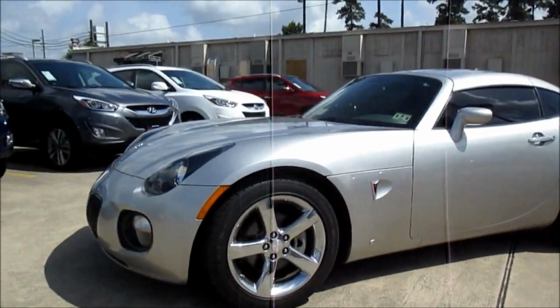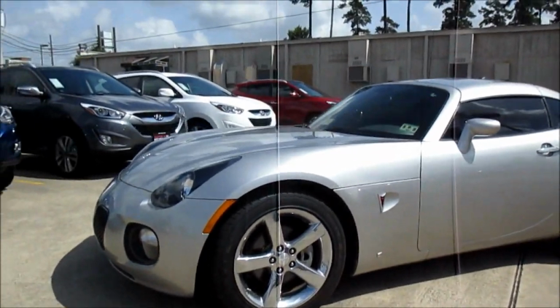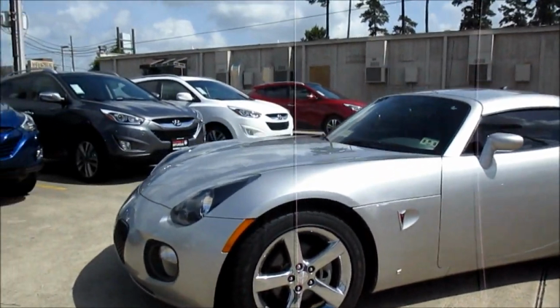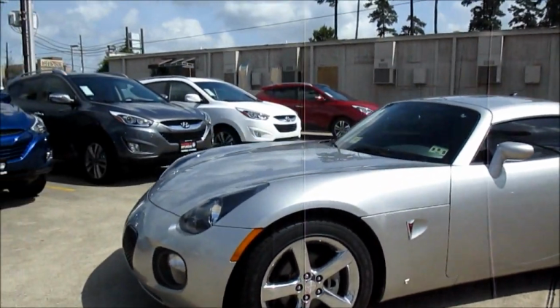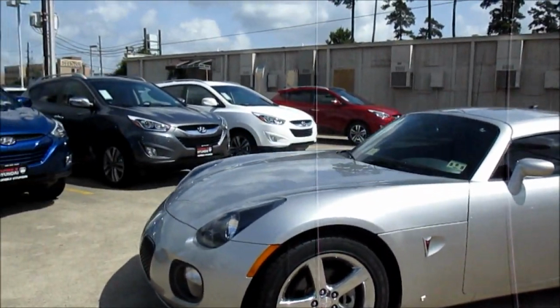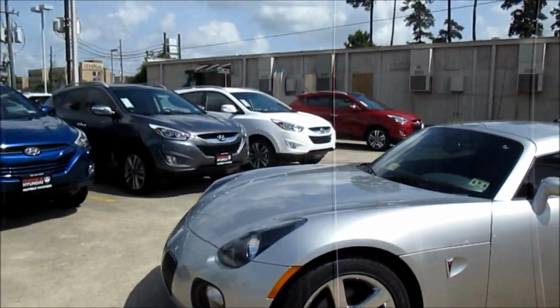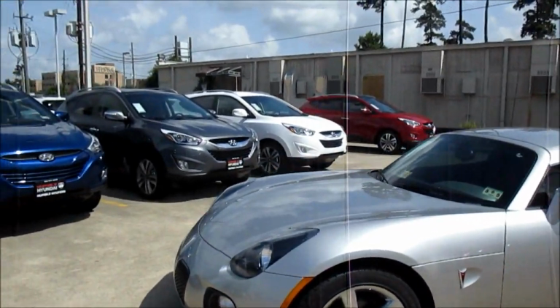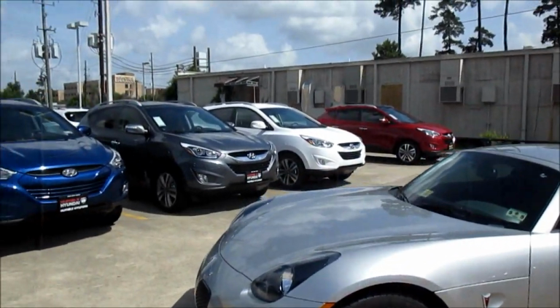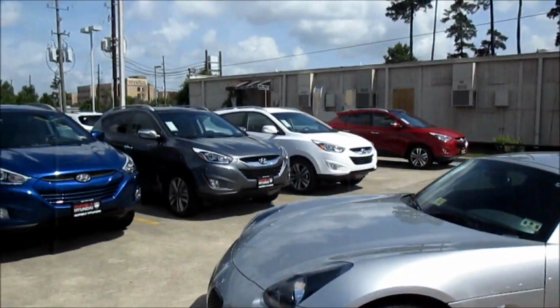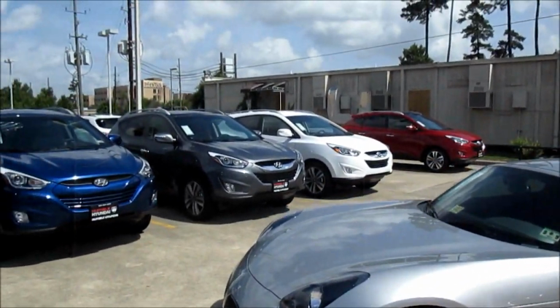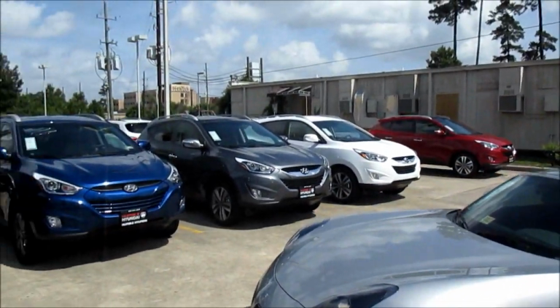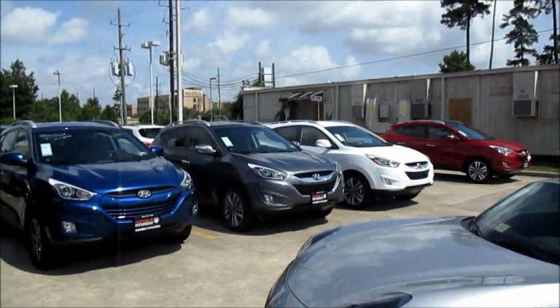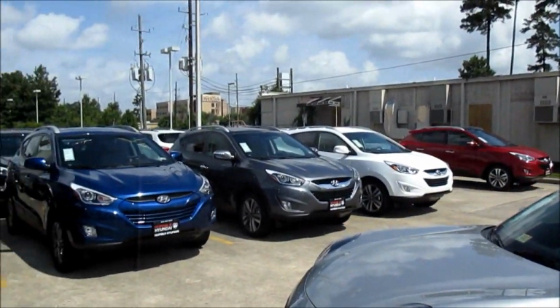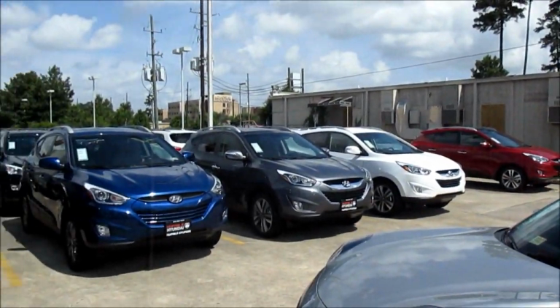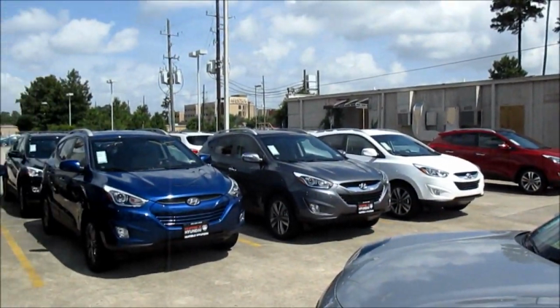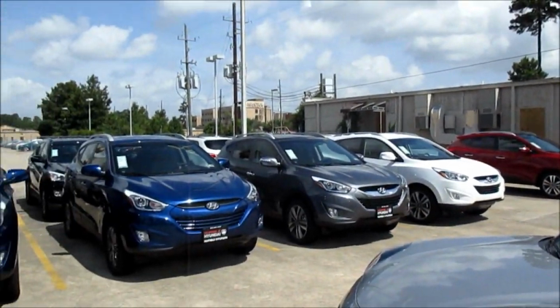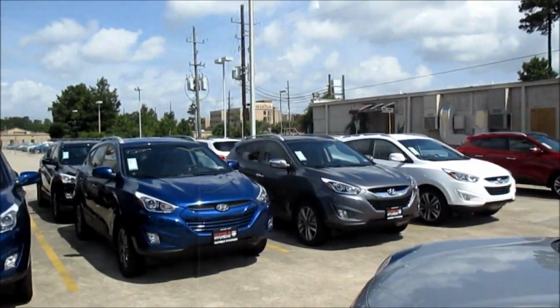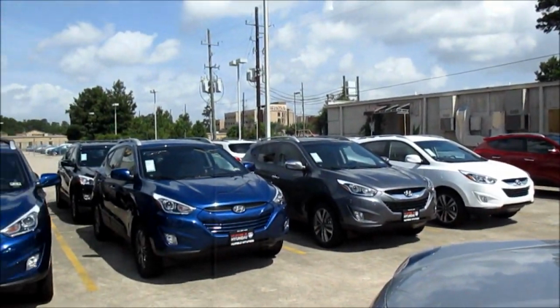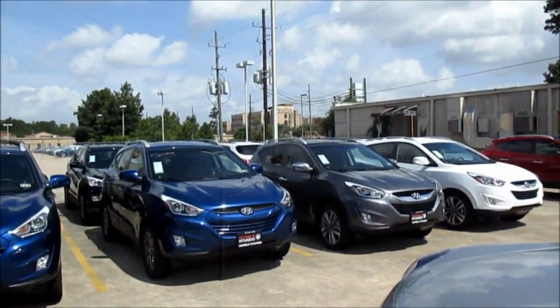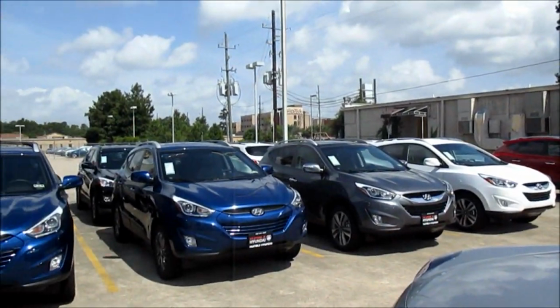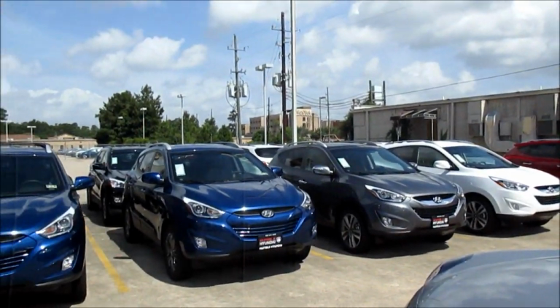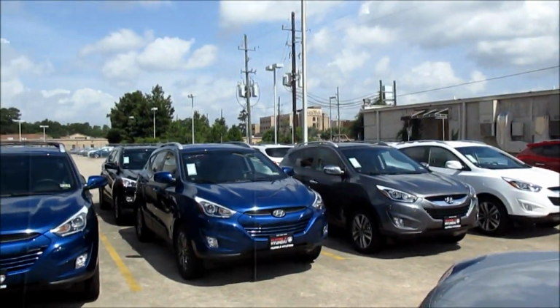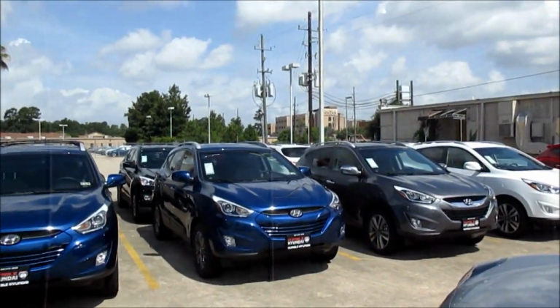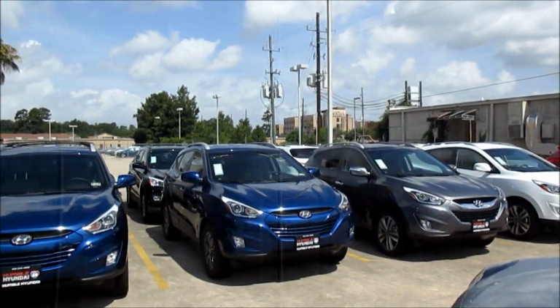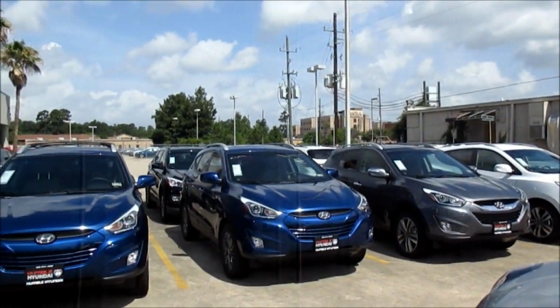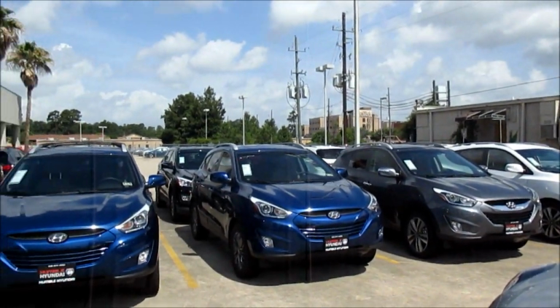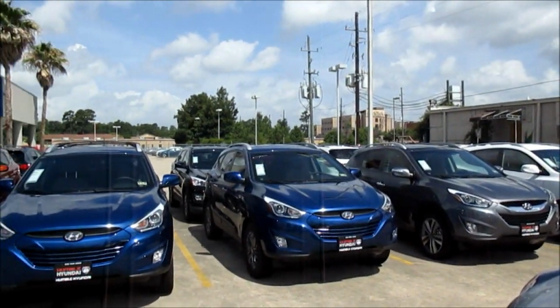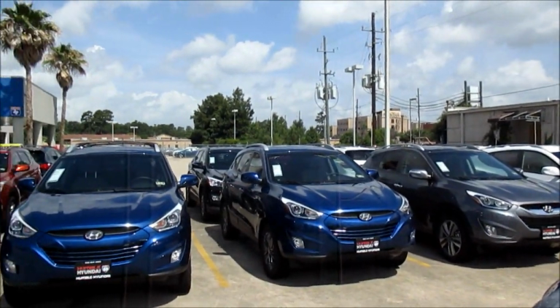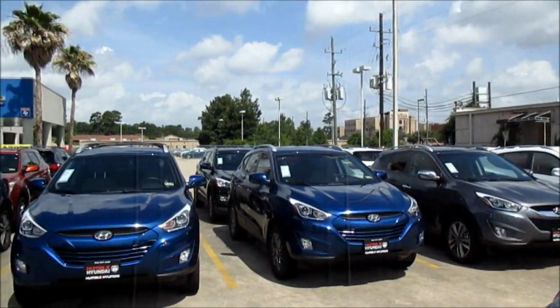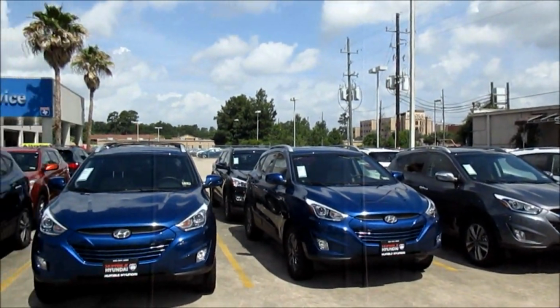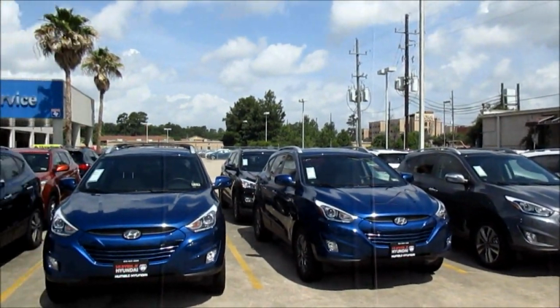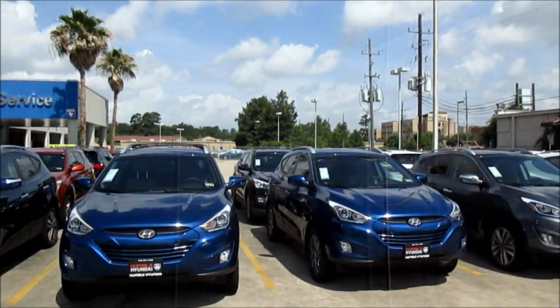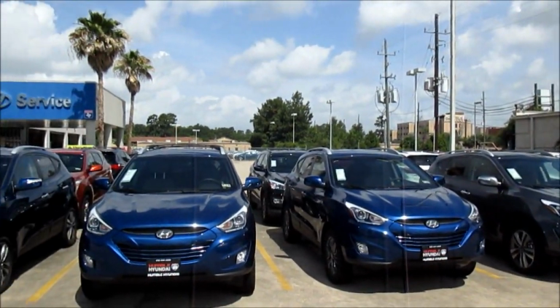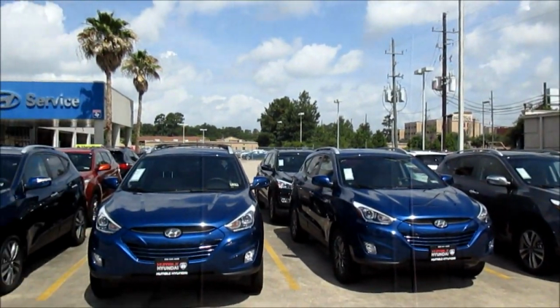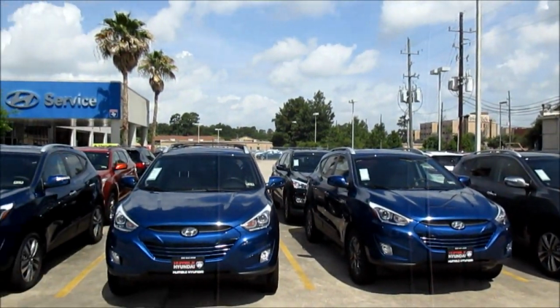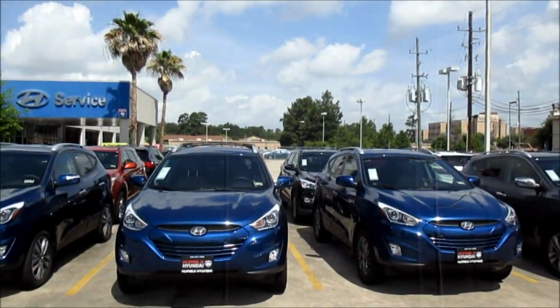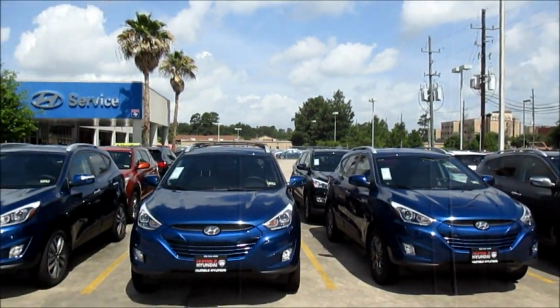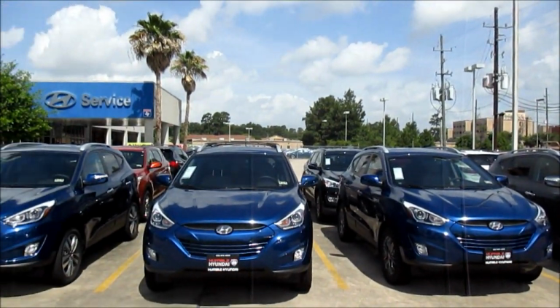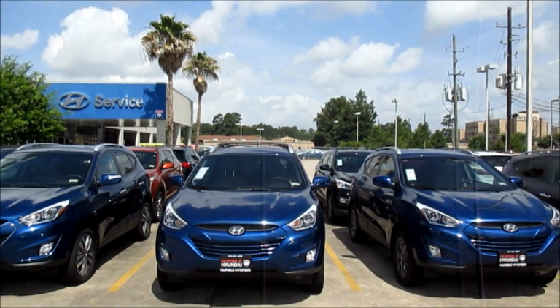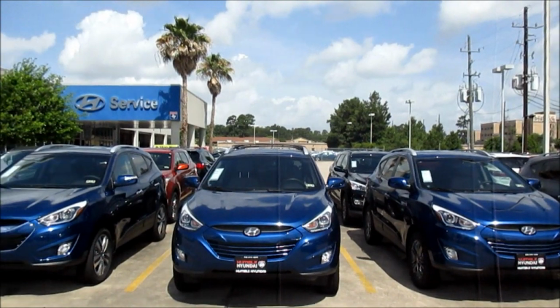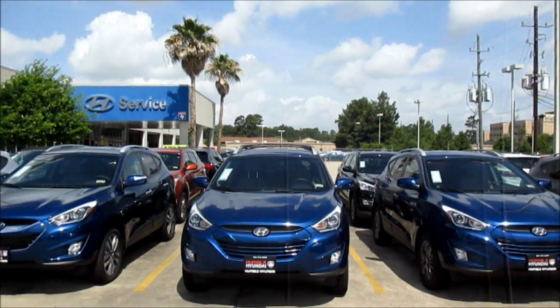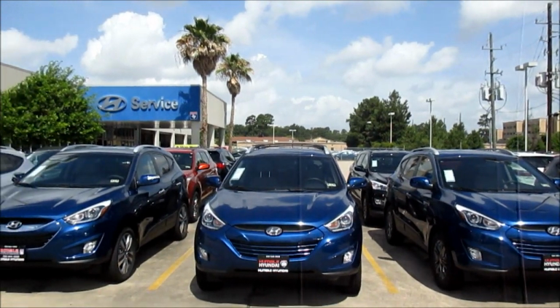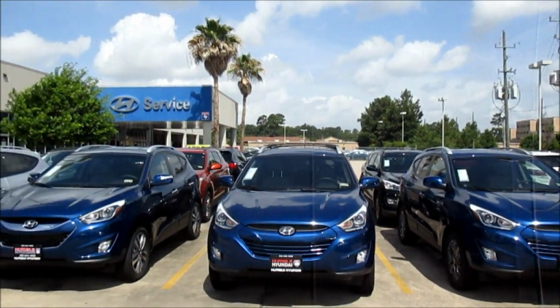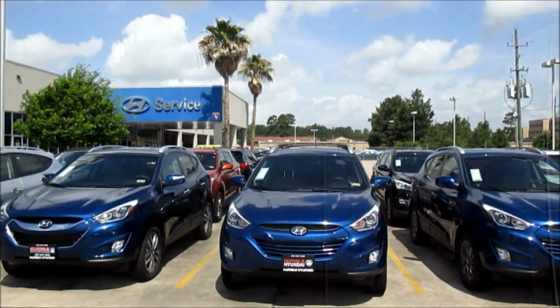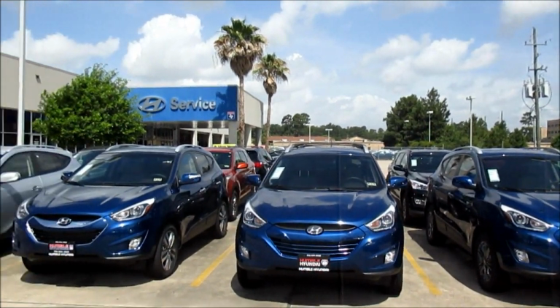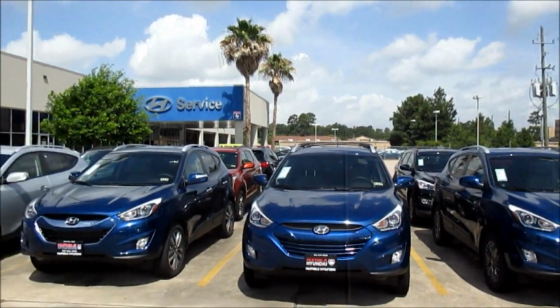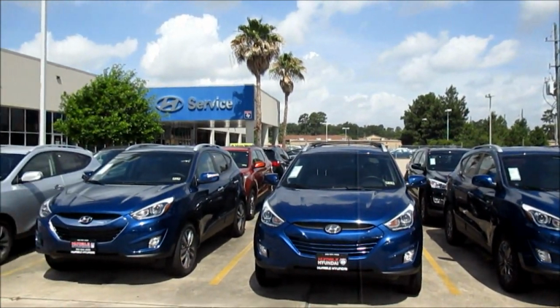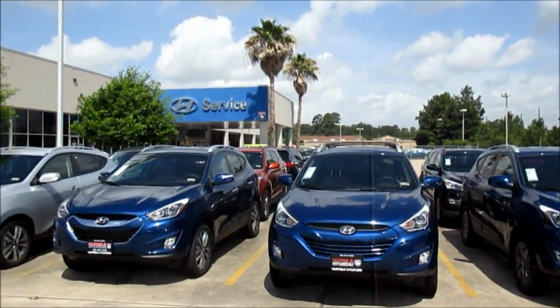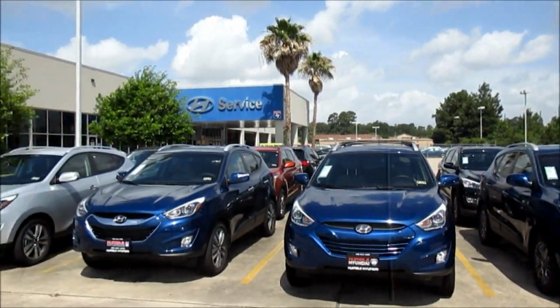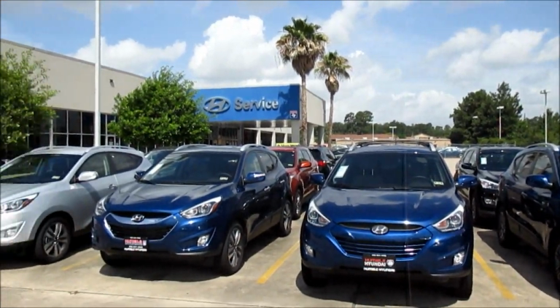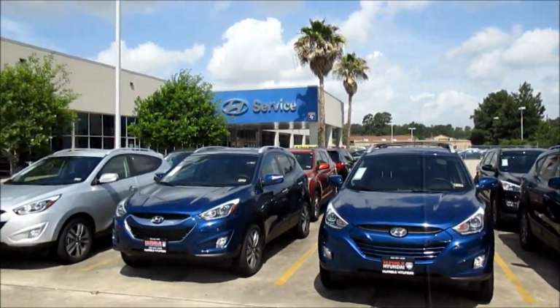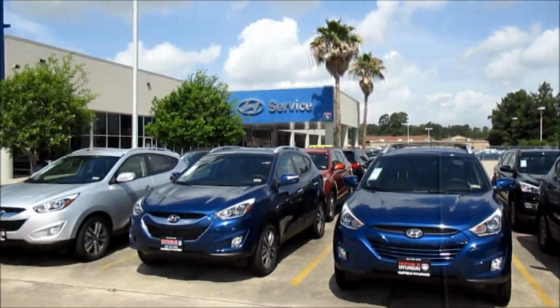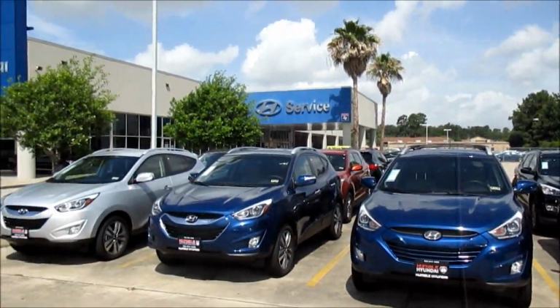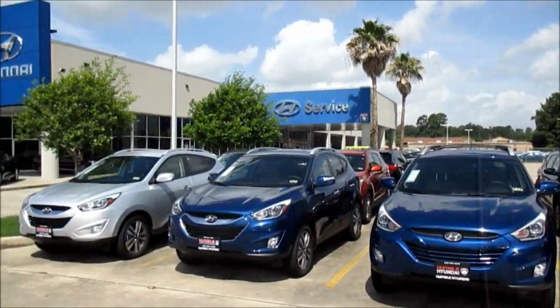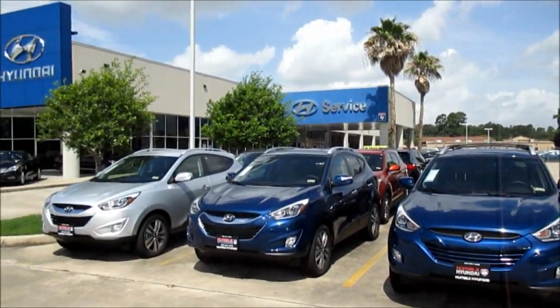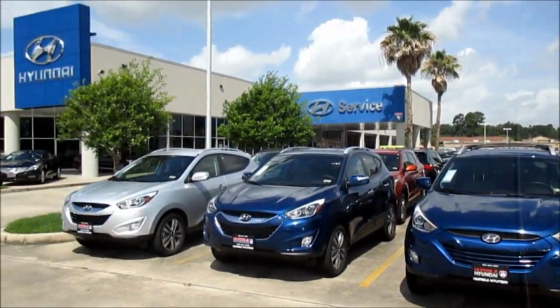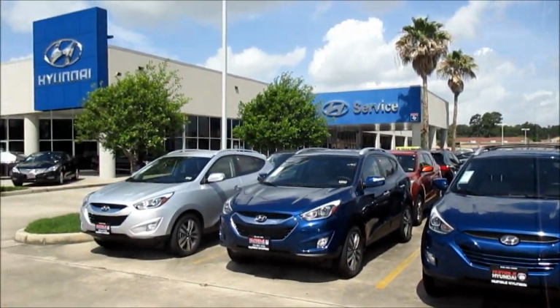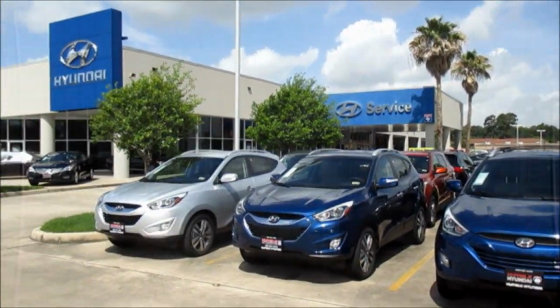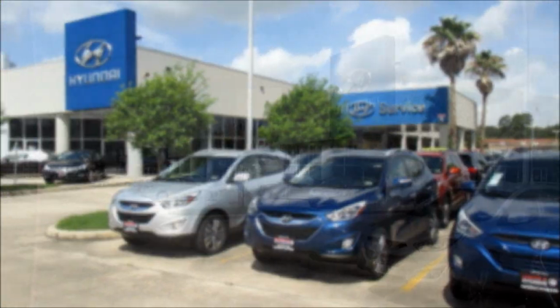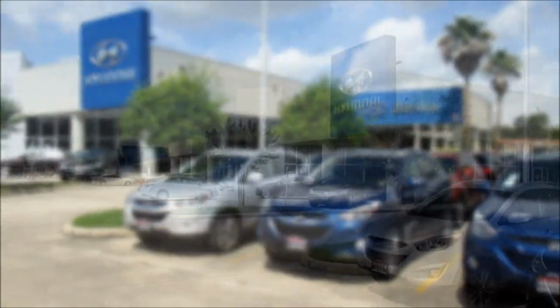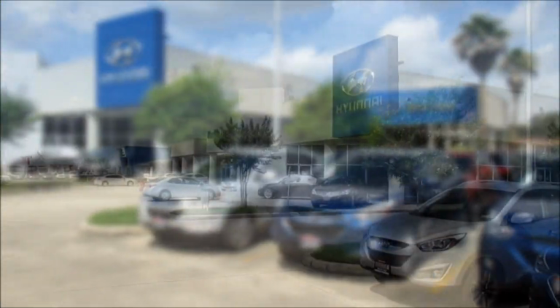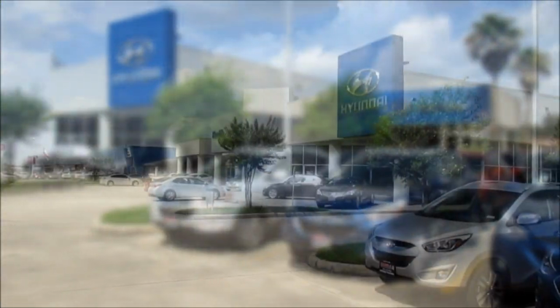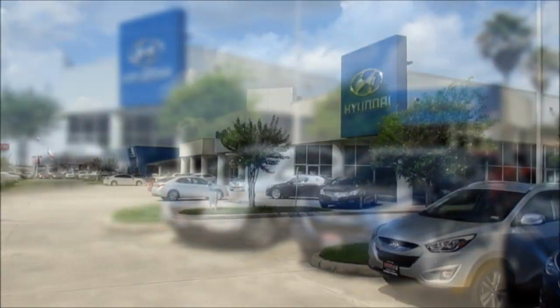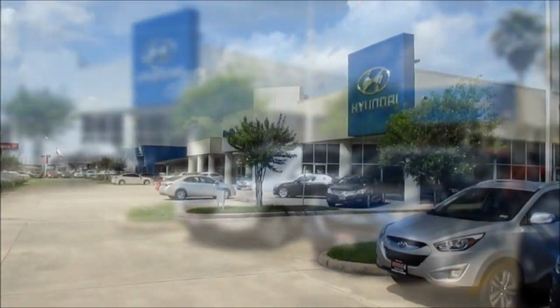Our particular vehicle today is one of the many pre-owned examples that you'll find here at Humble Hyundai out here in North Houston, Texas.